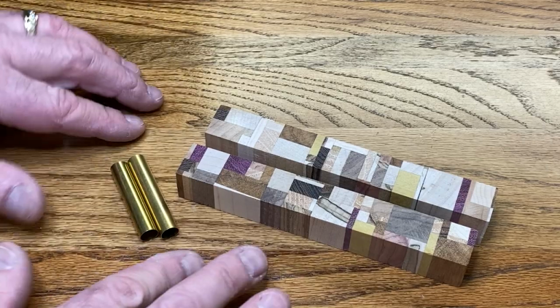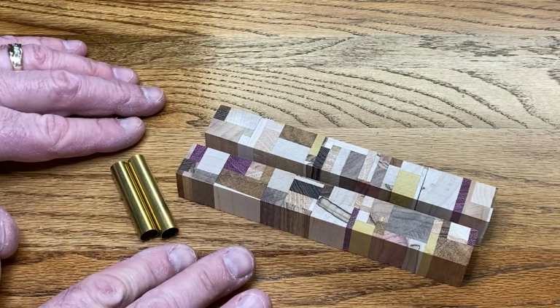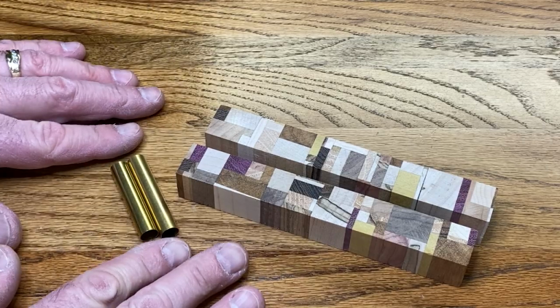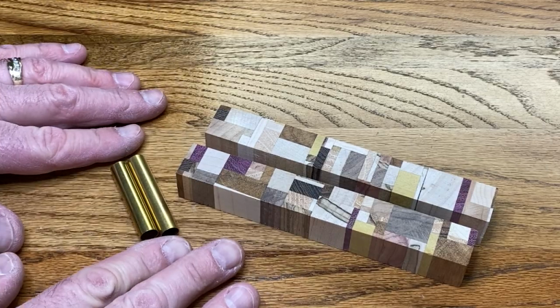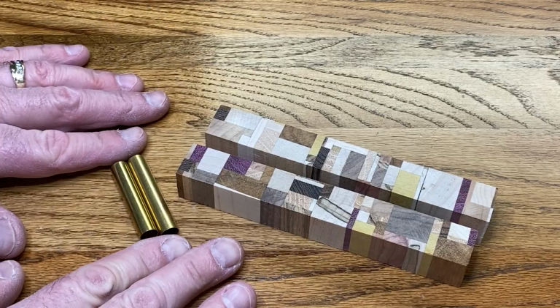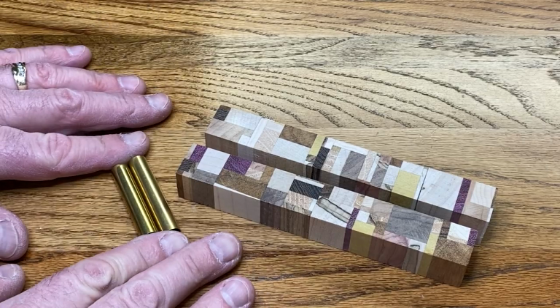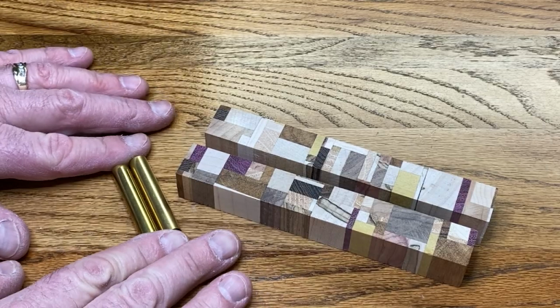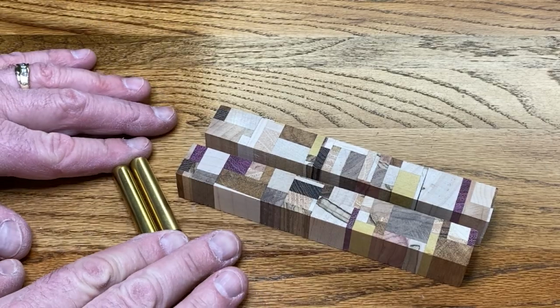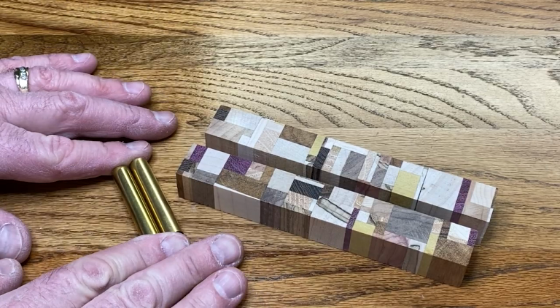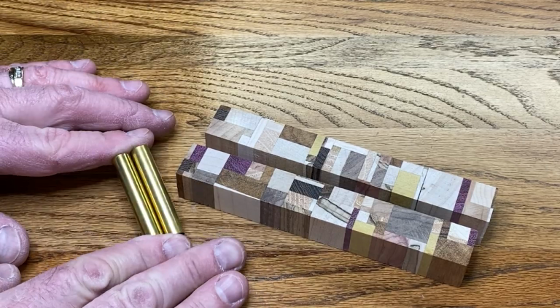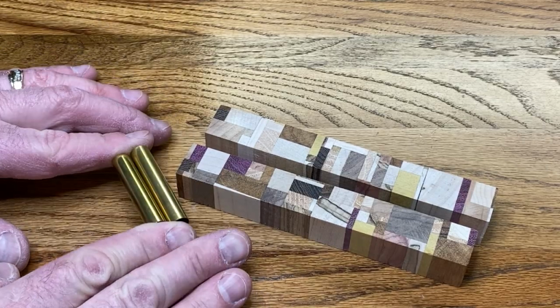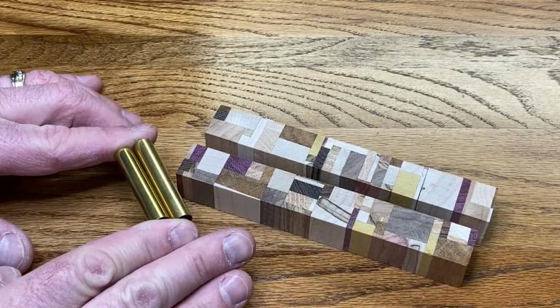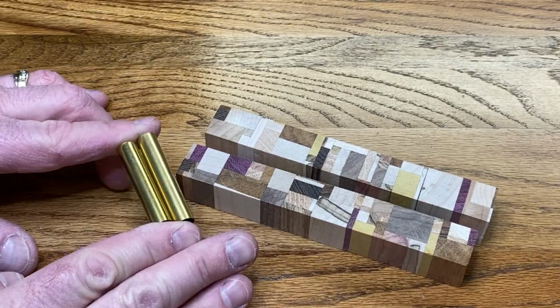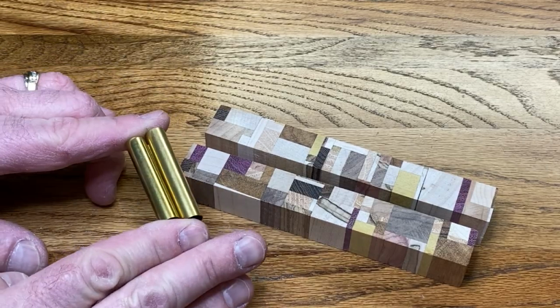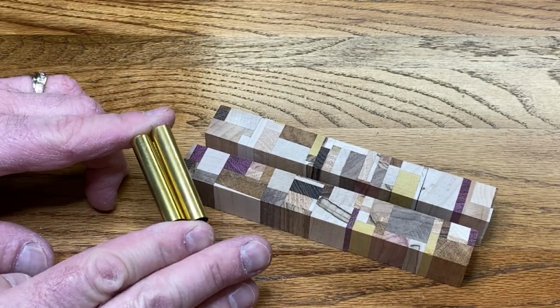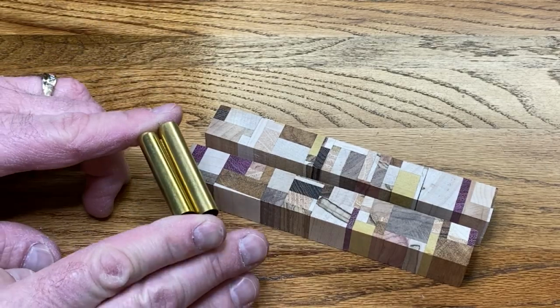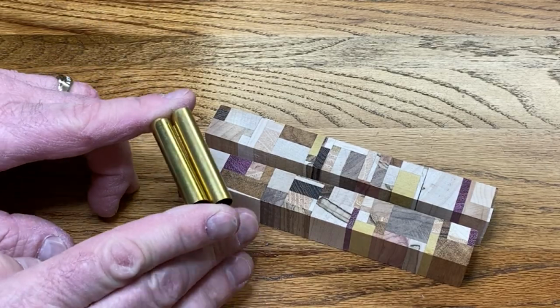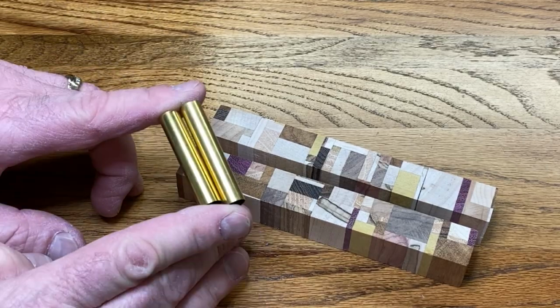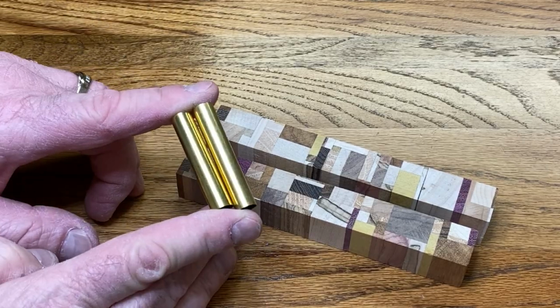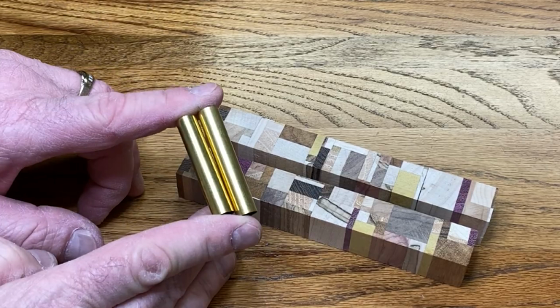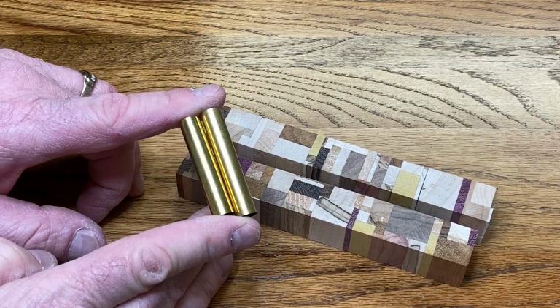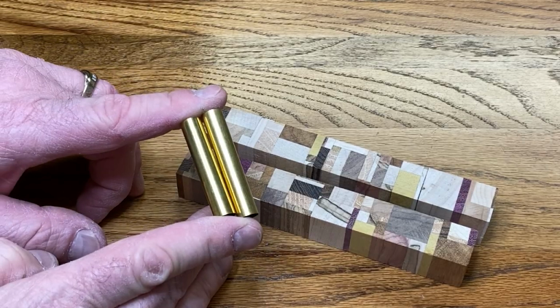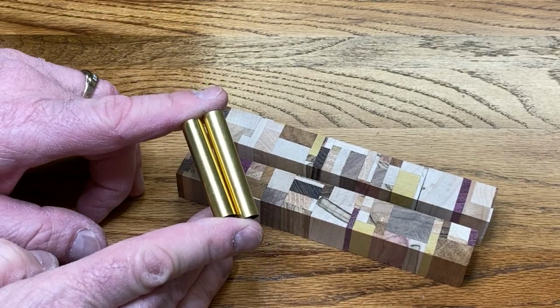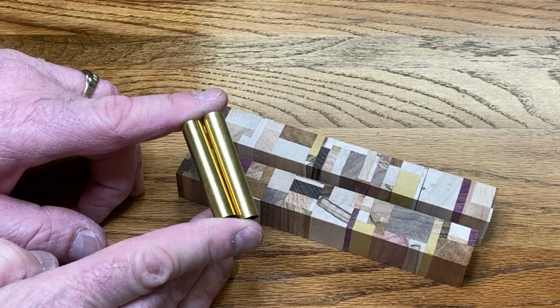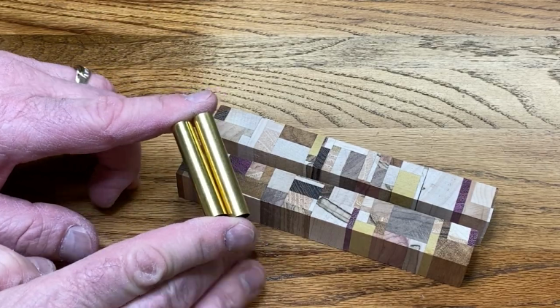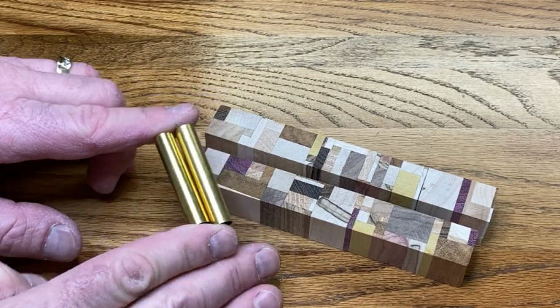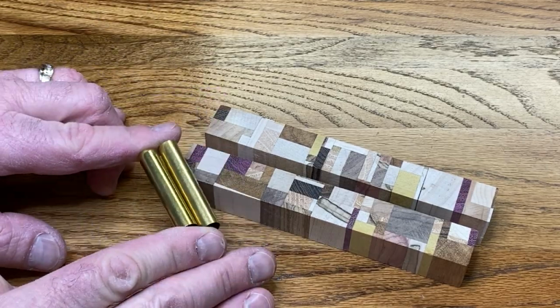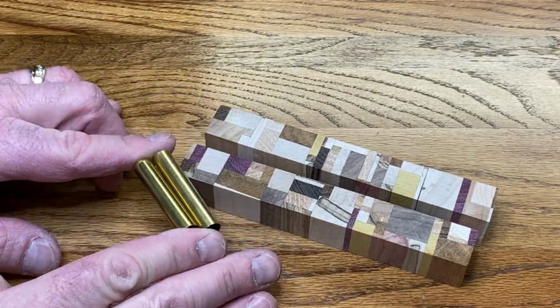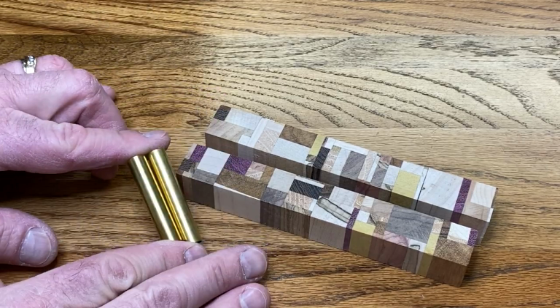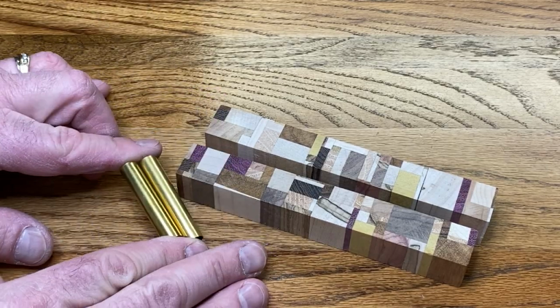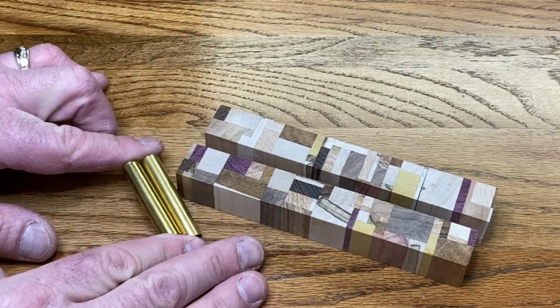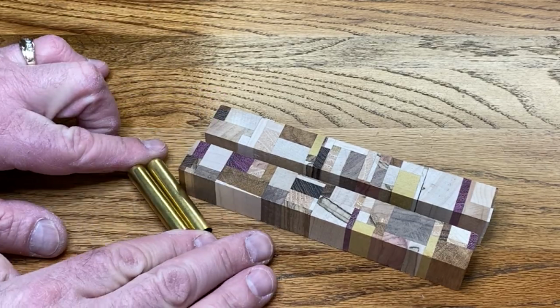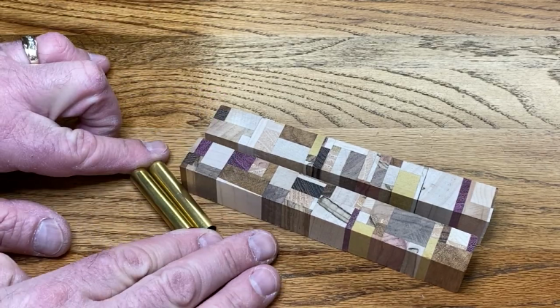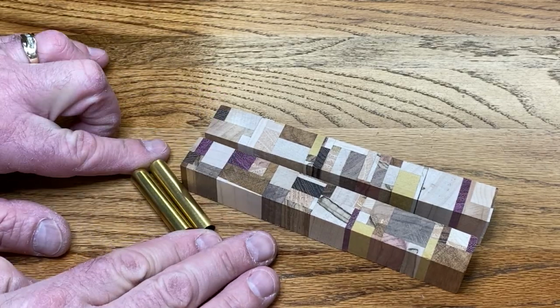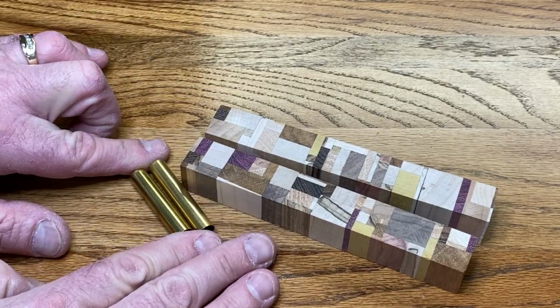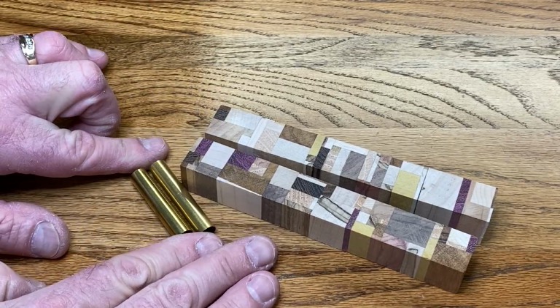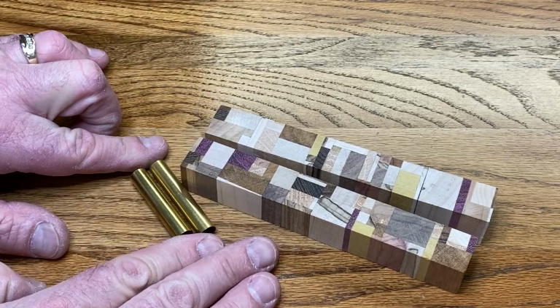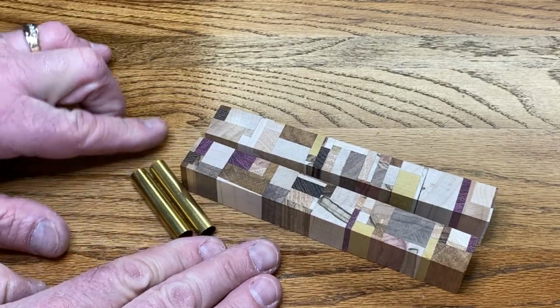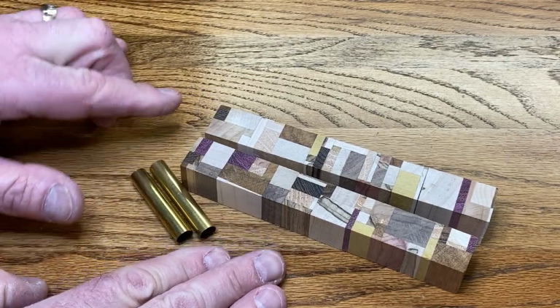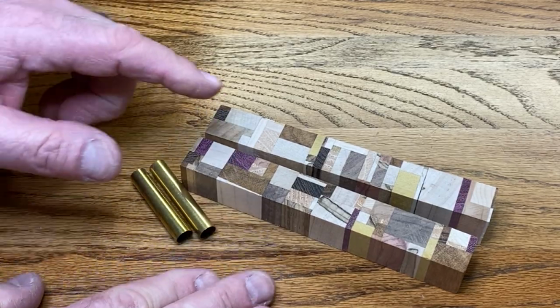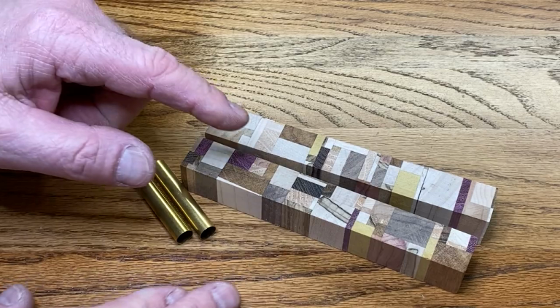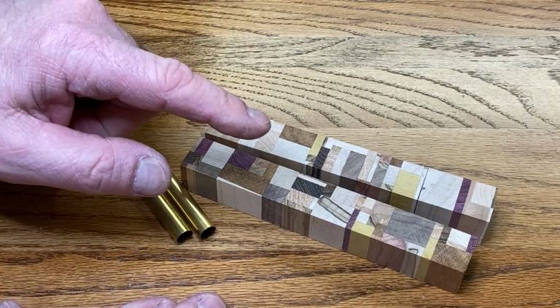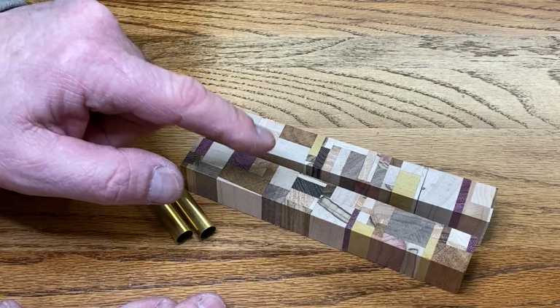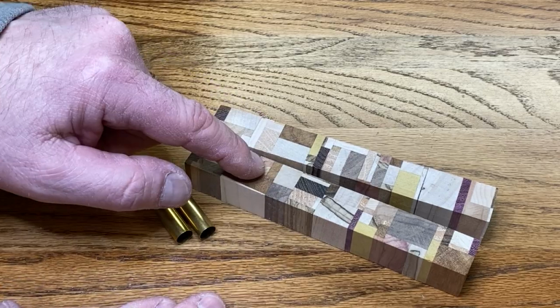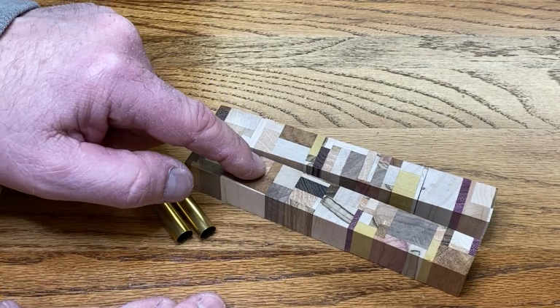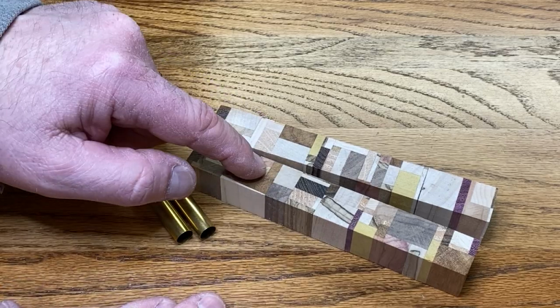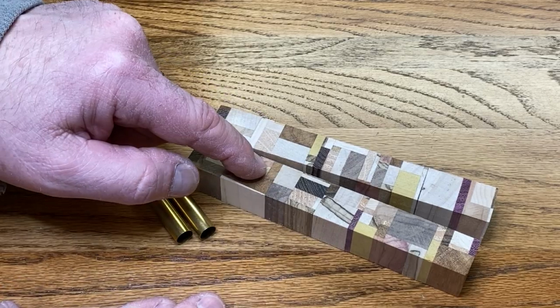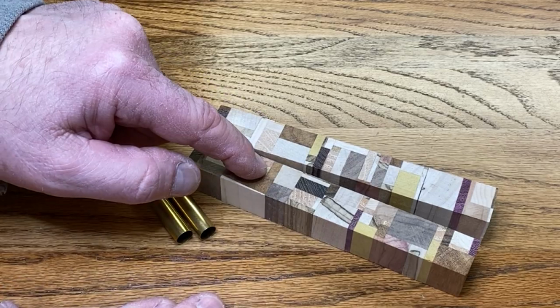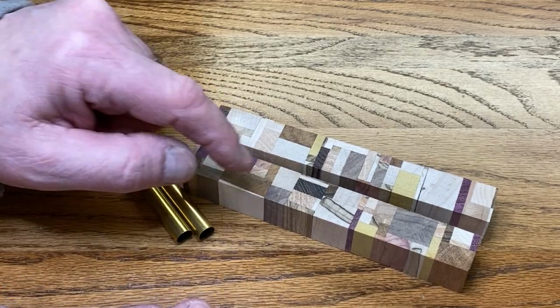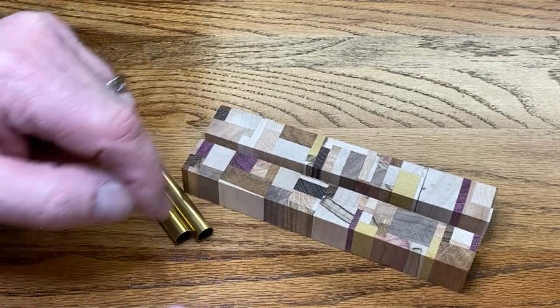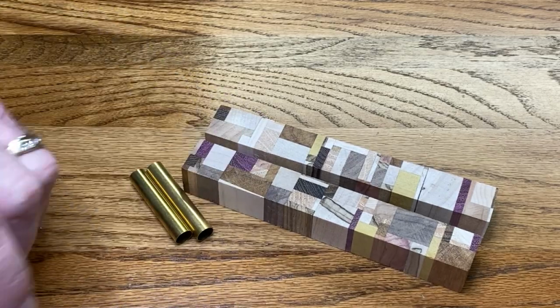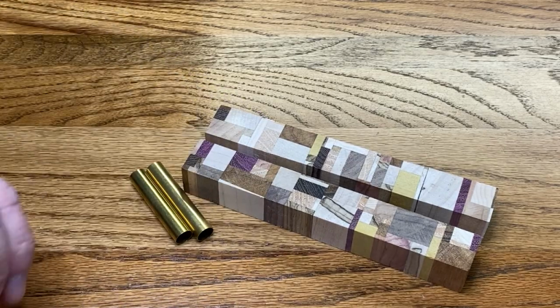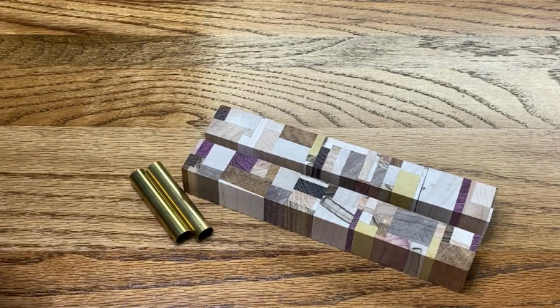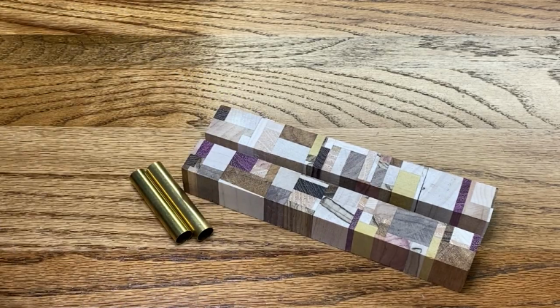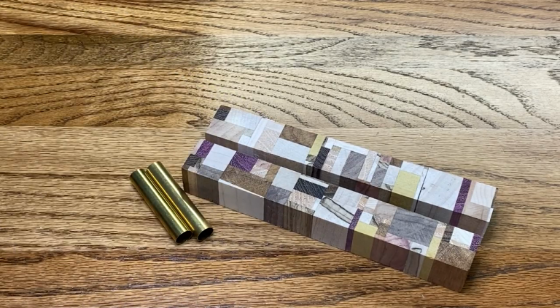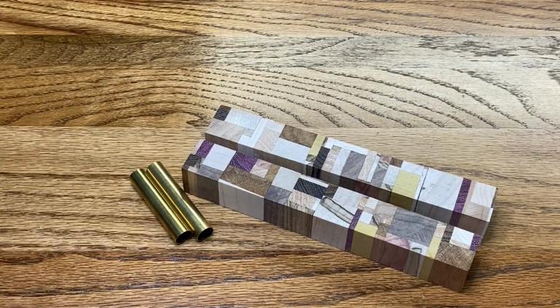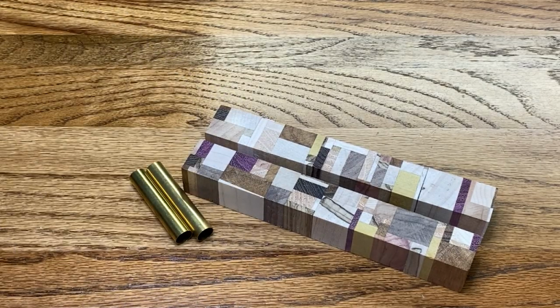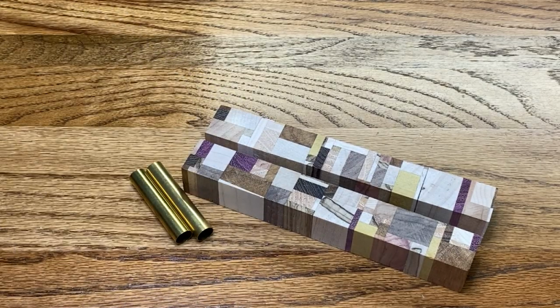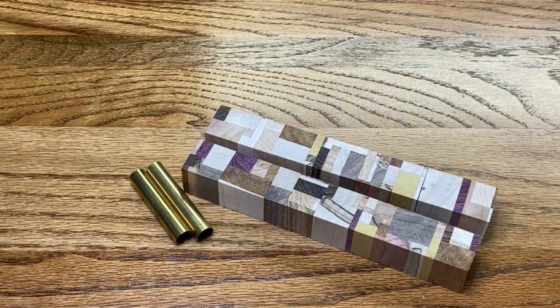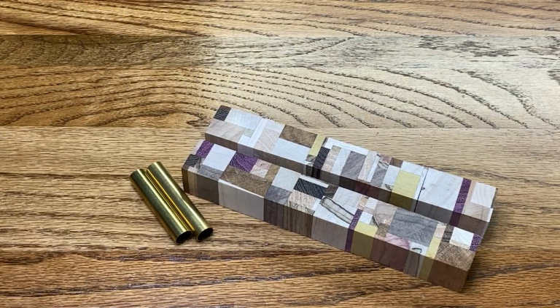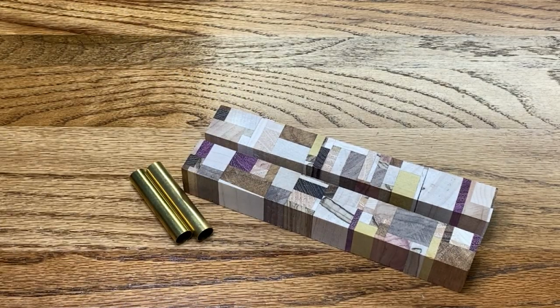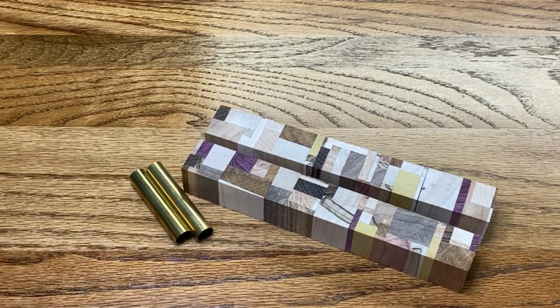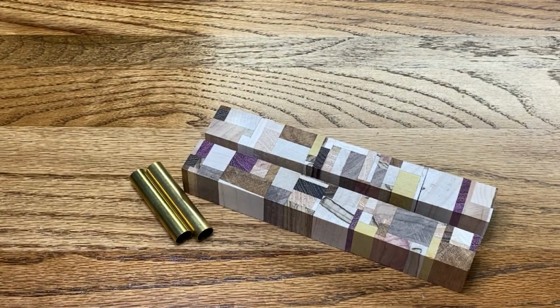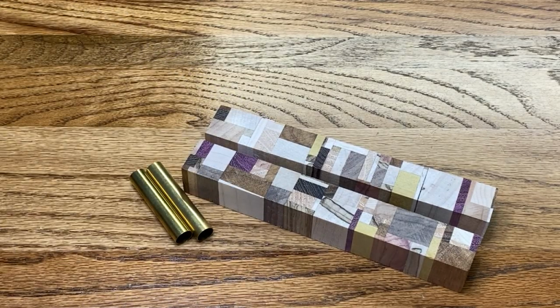I've chosen a cigar kit with a gold finish. I've got my tubes here and I'm going to take this blank and prep it to be turned.